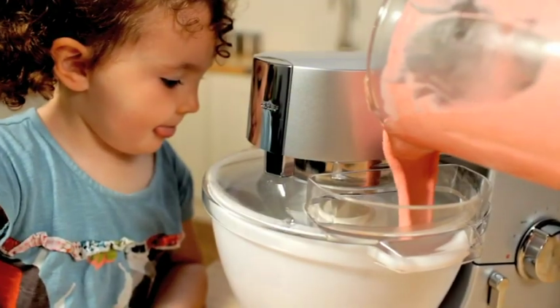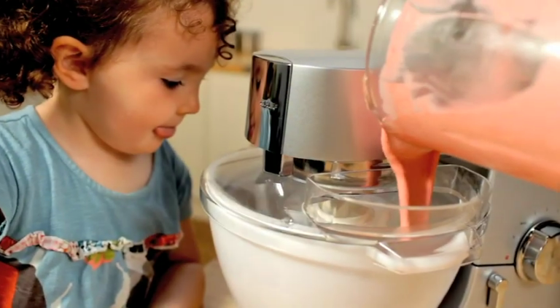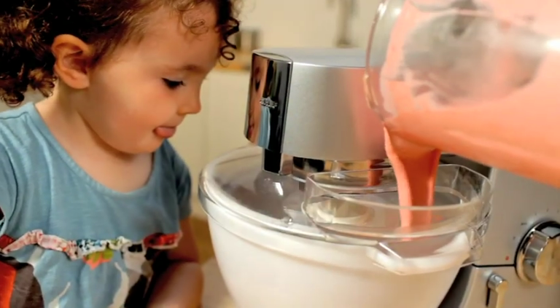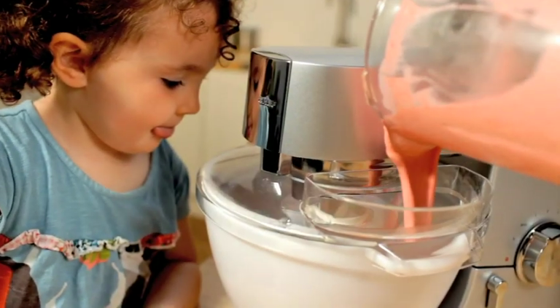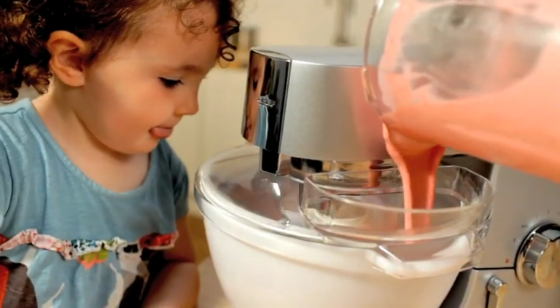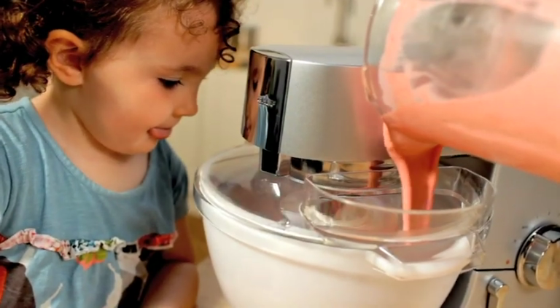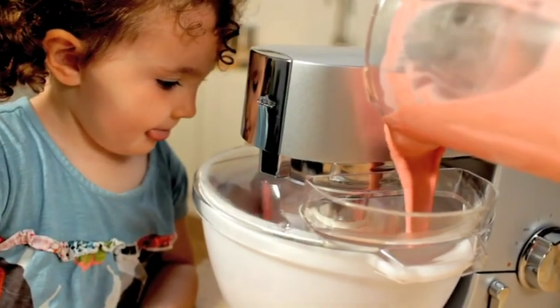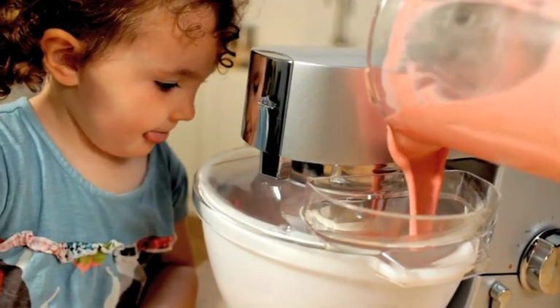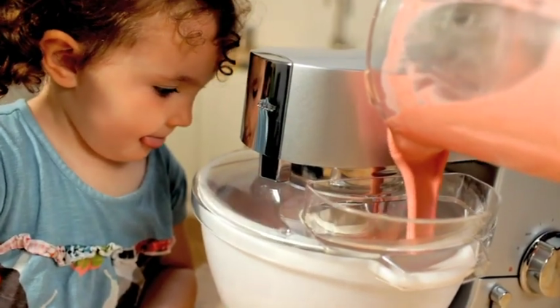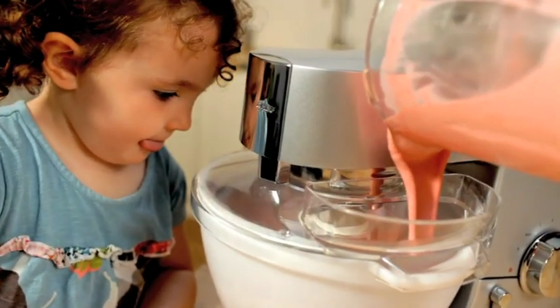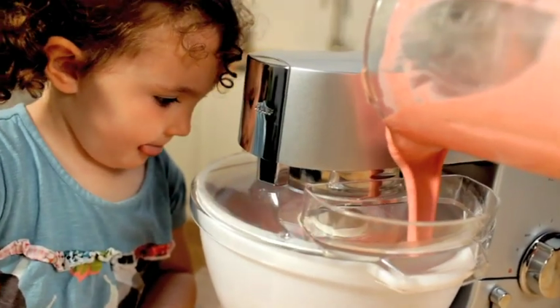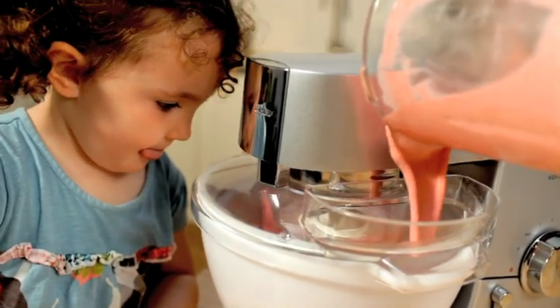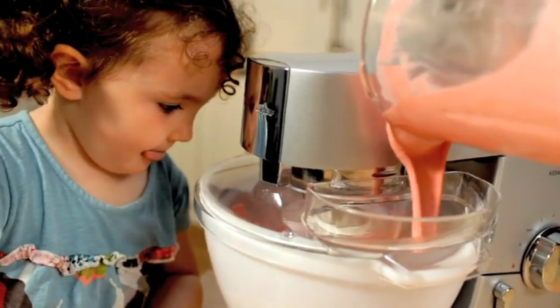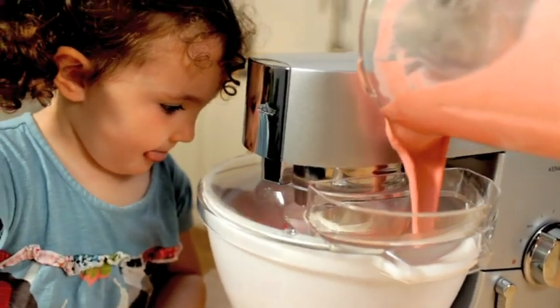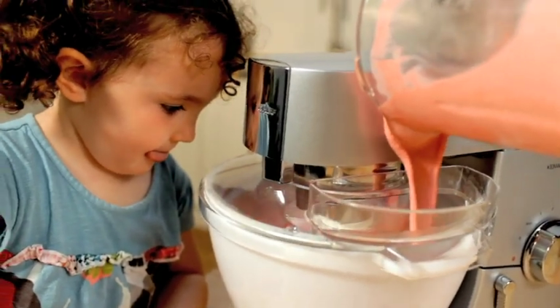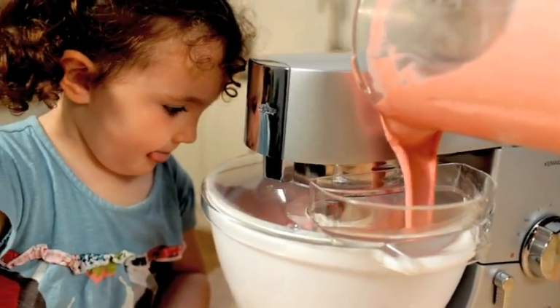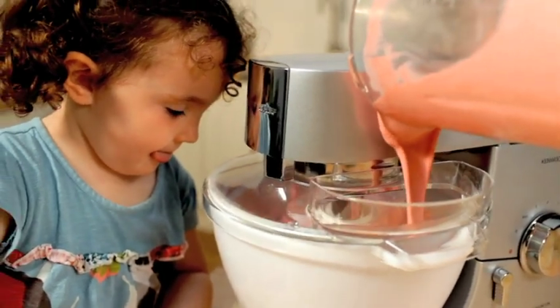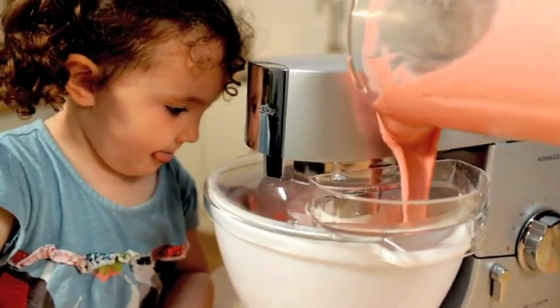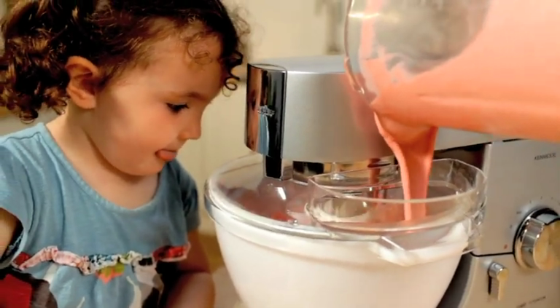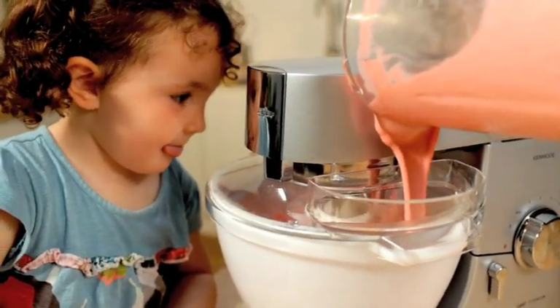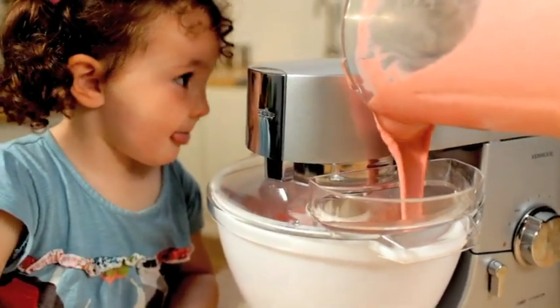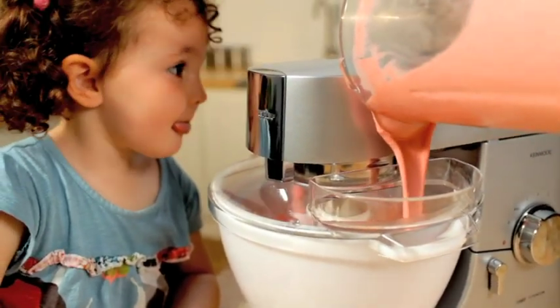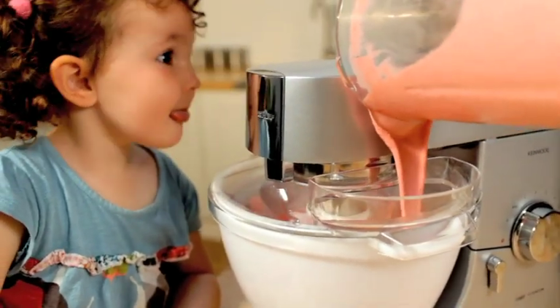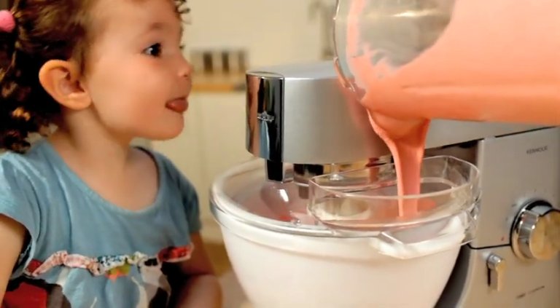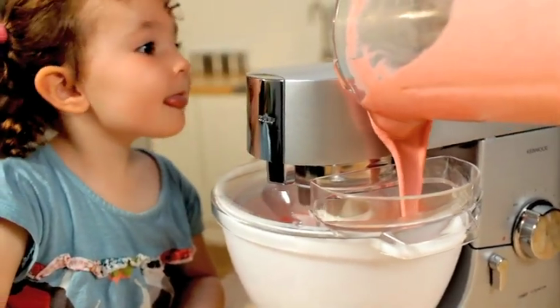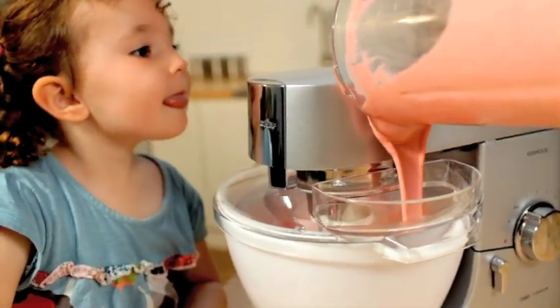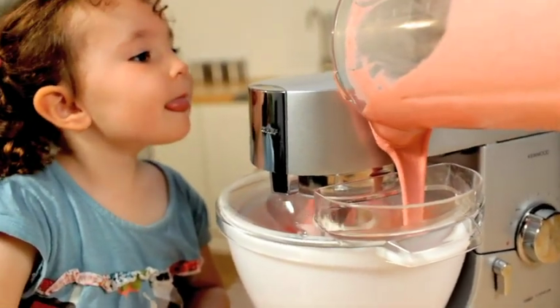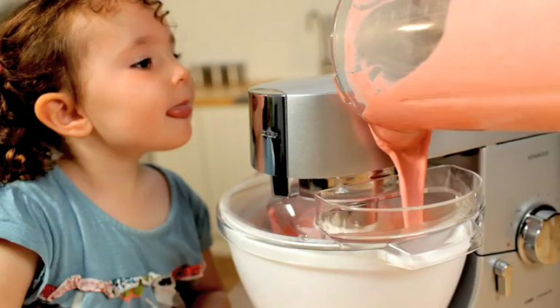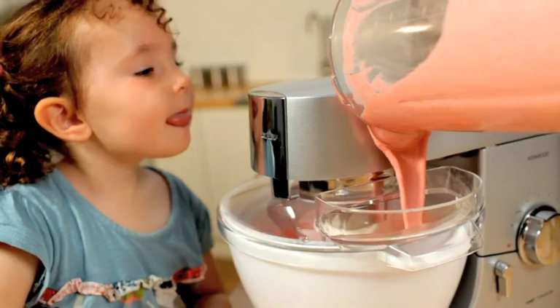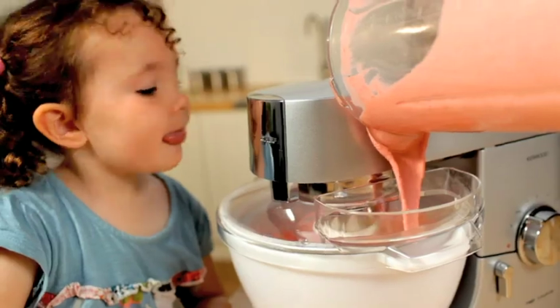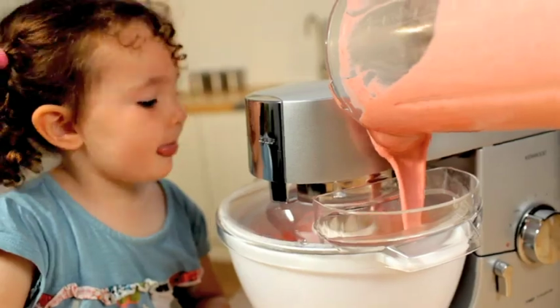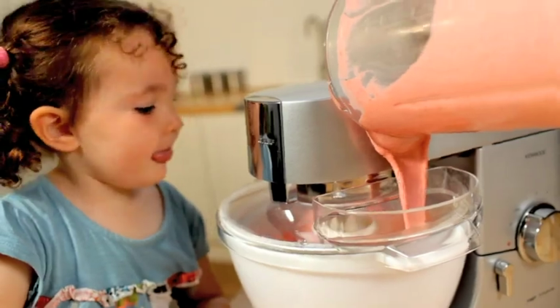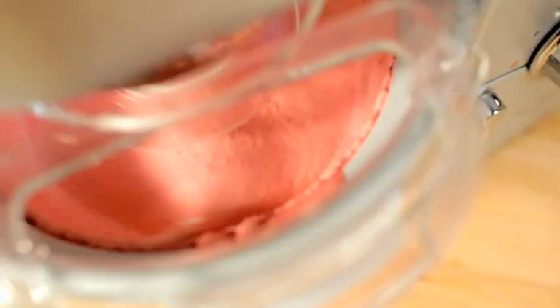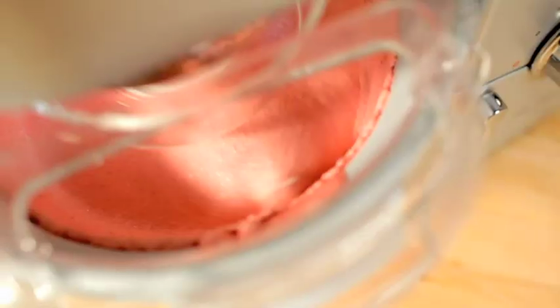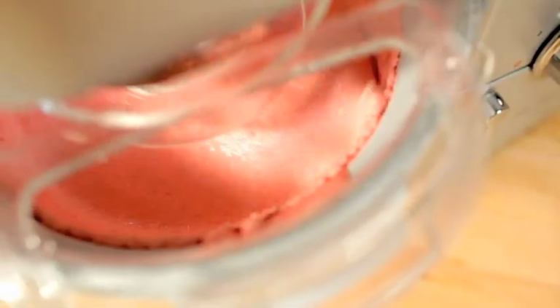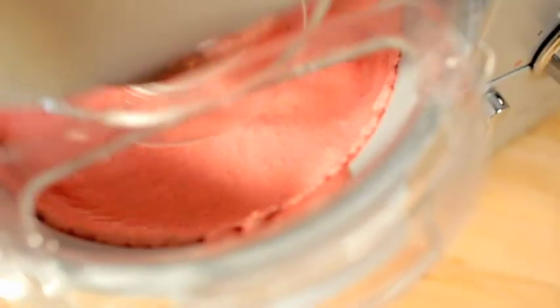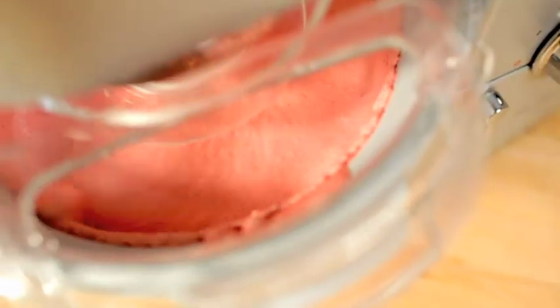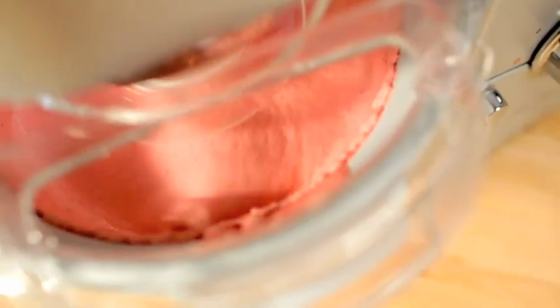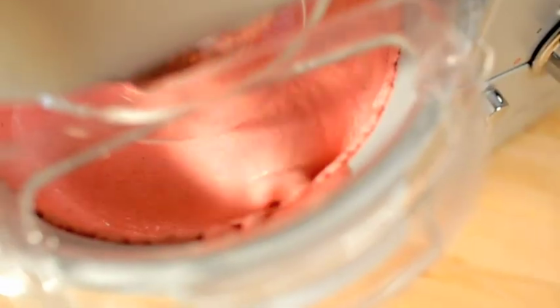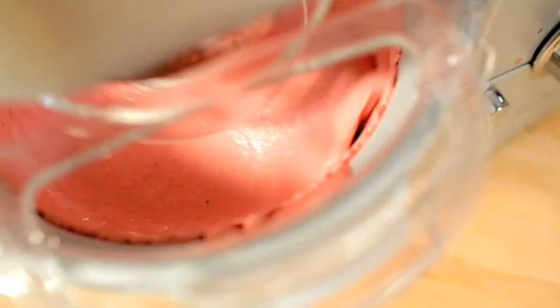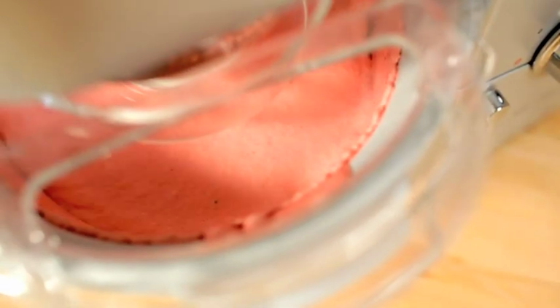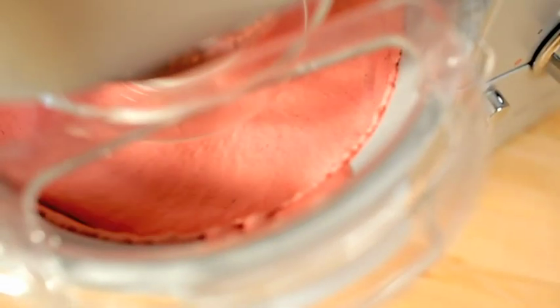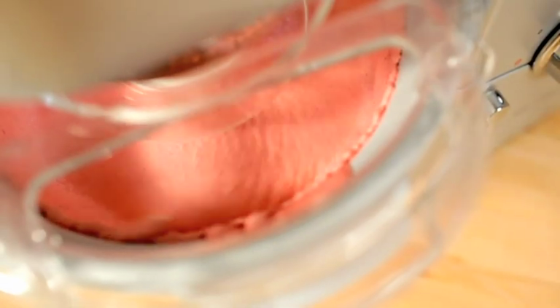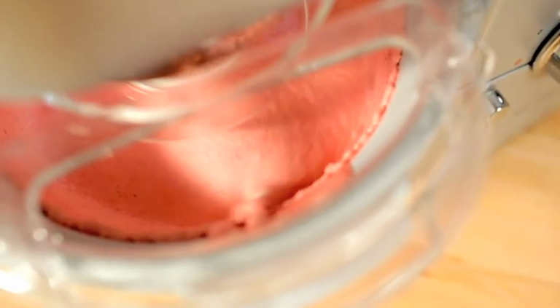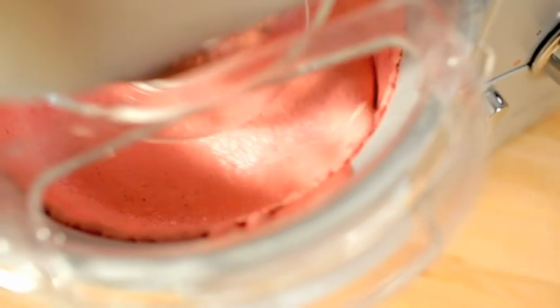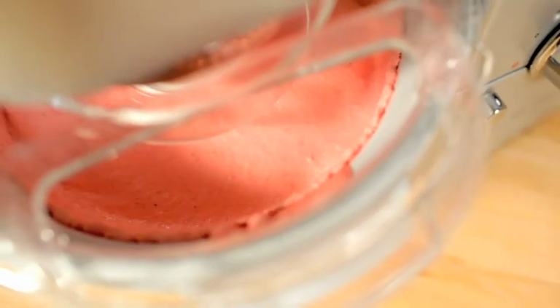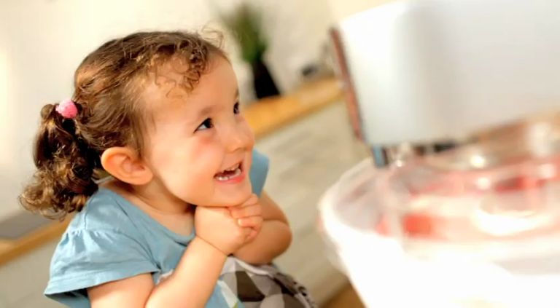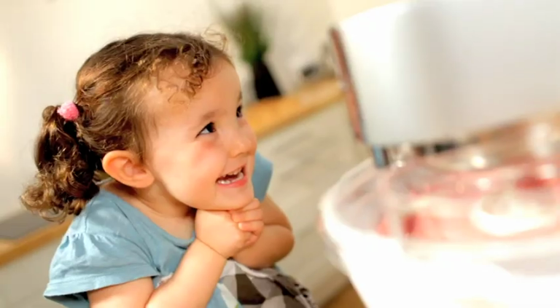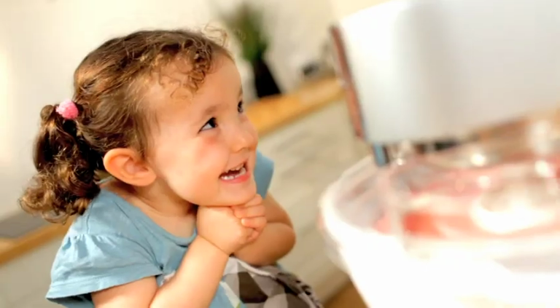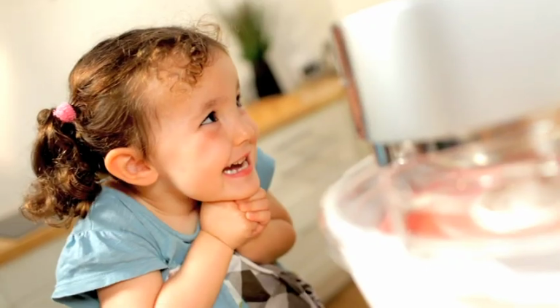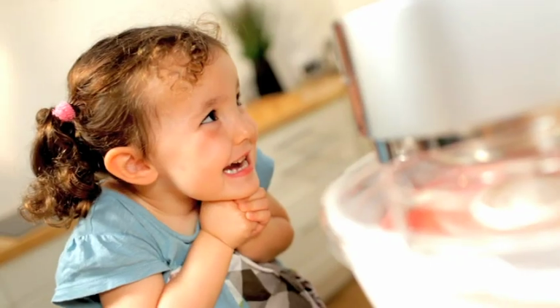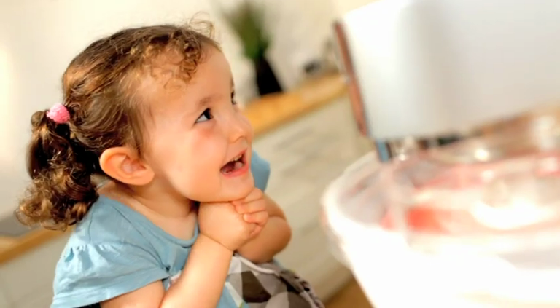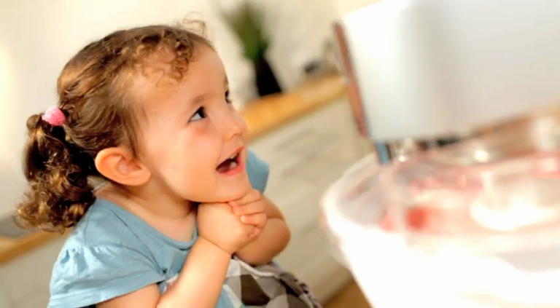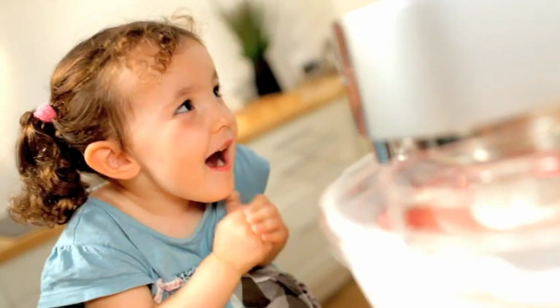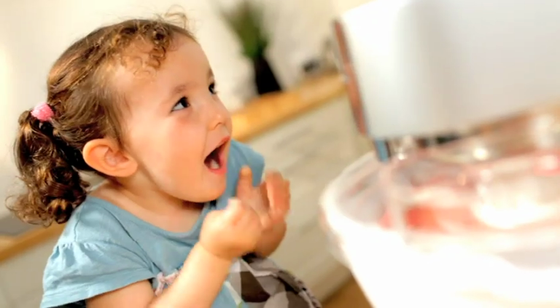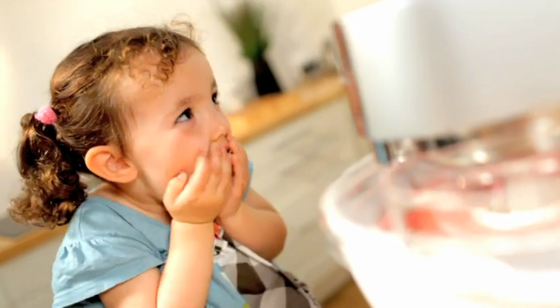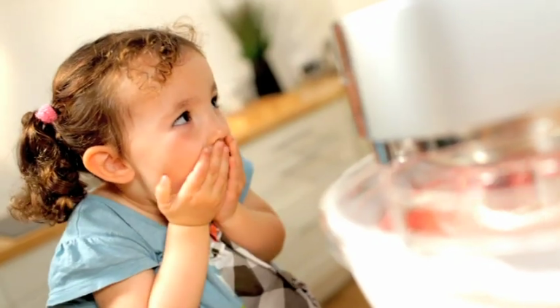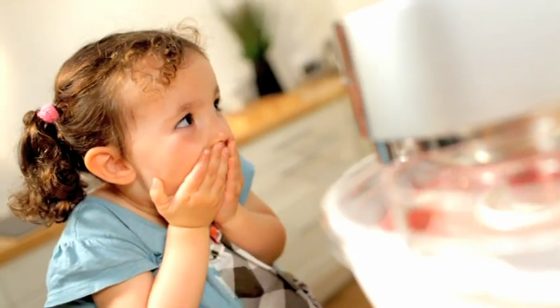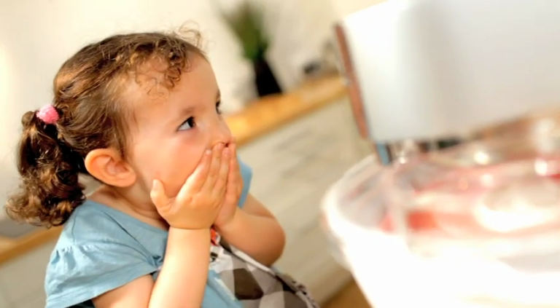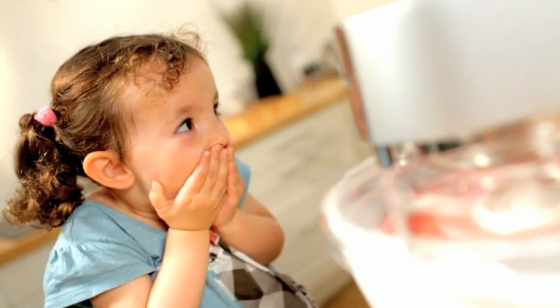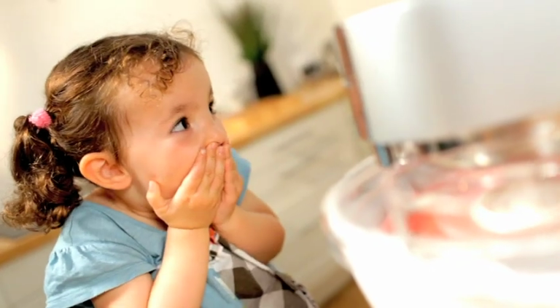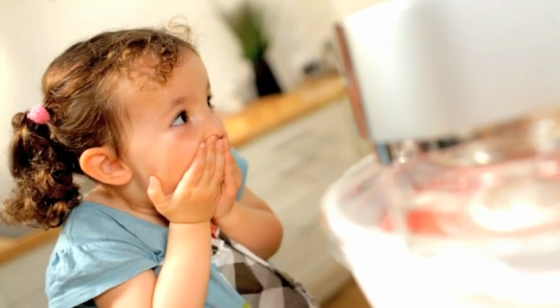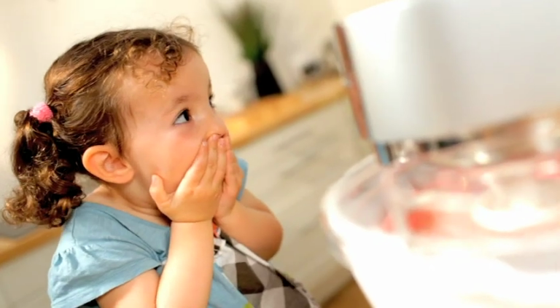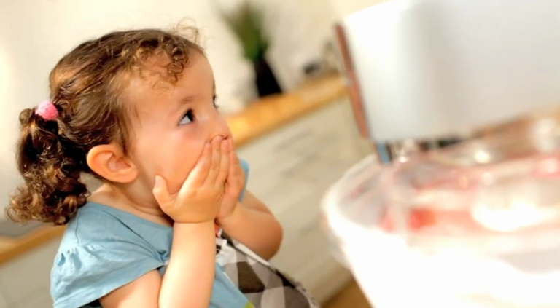sorbet or healthy frozen yoghurt, with no artificial additives, in just 15 to 30 minutes.